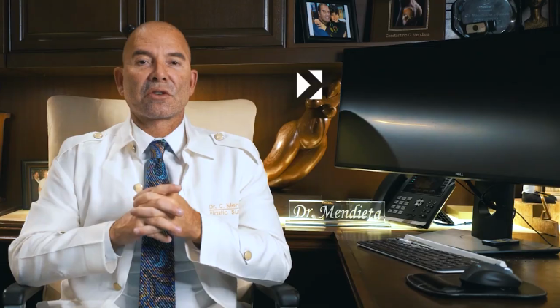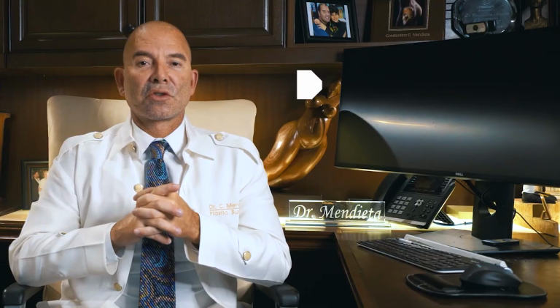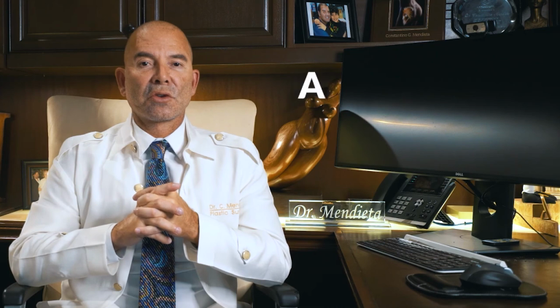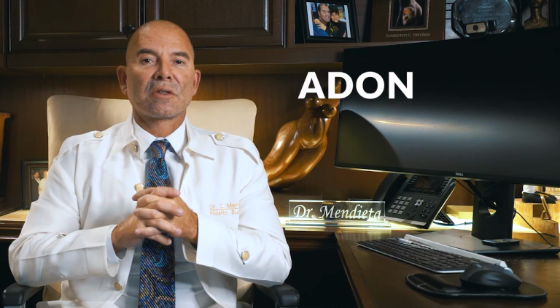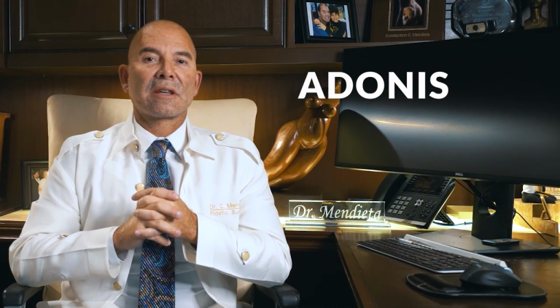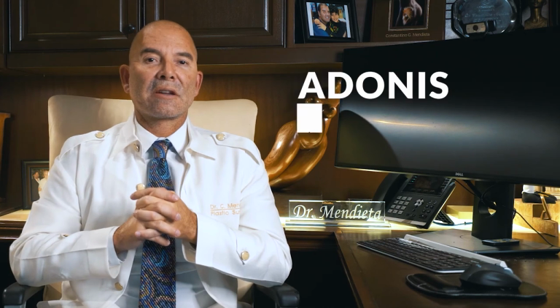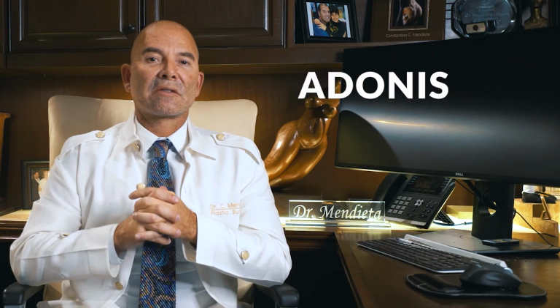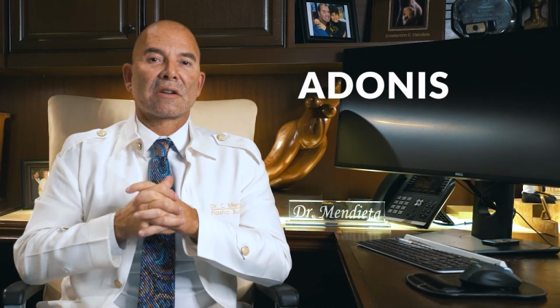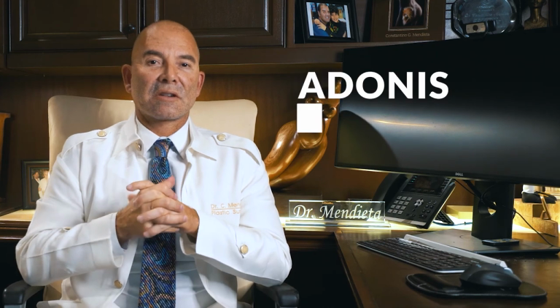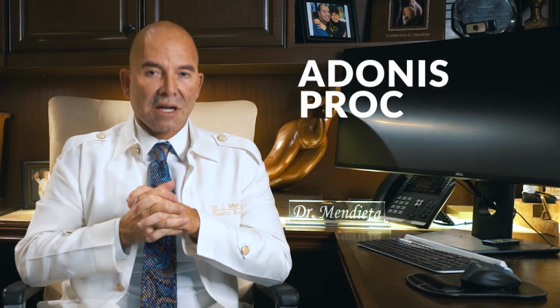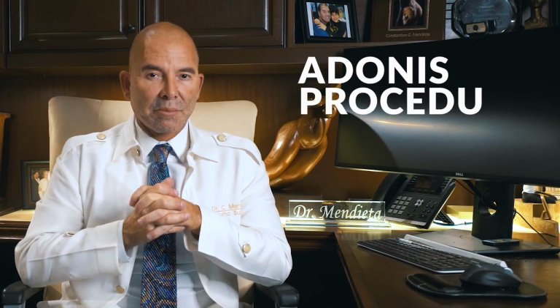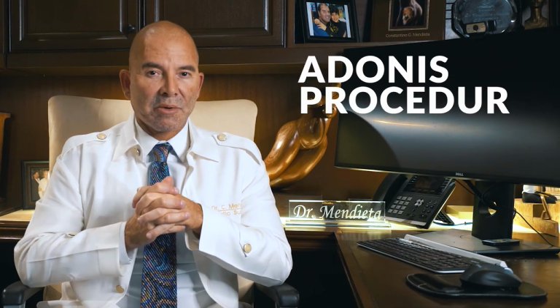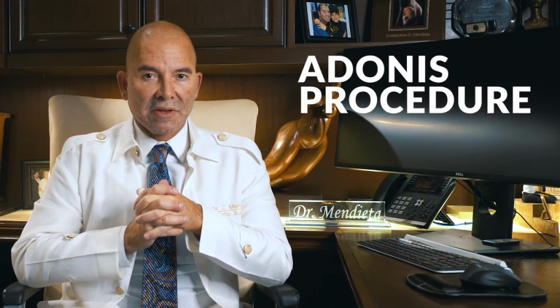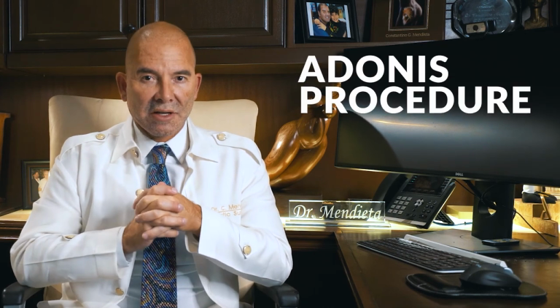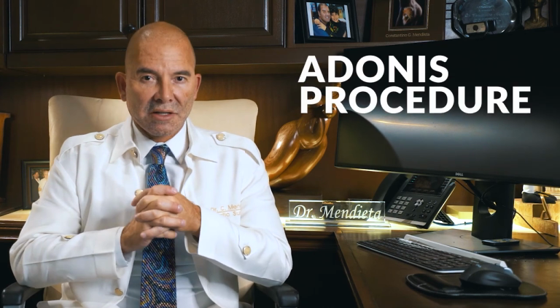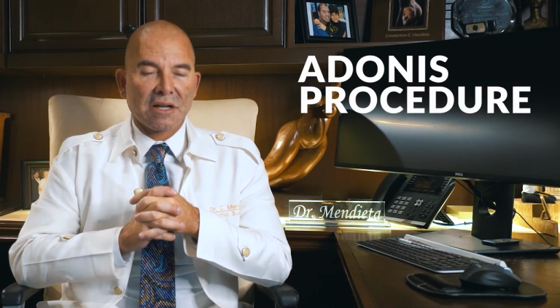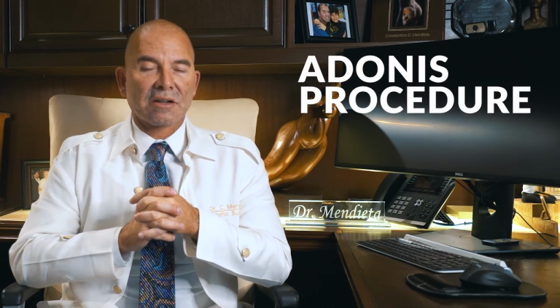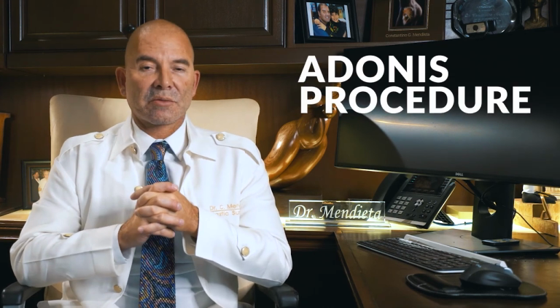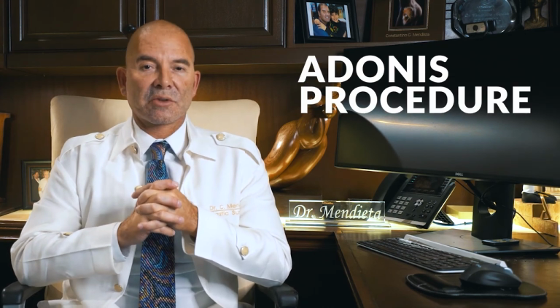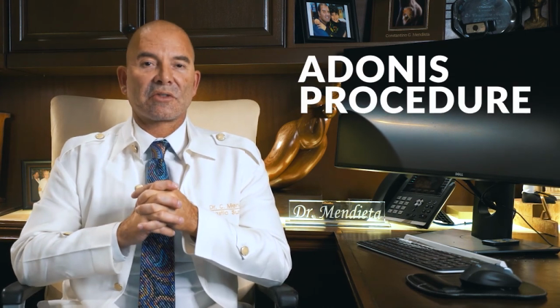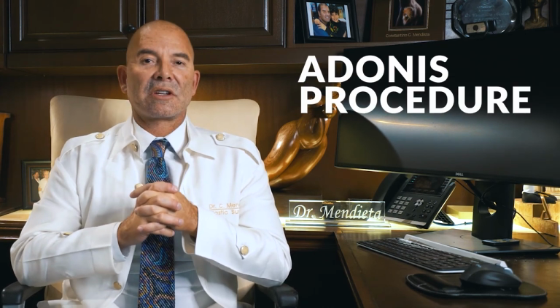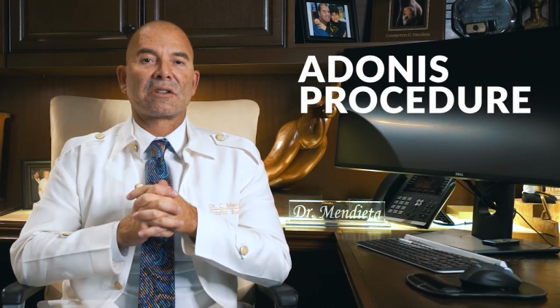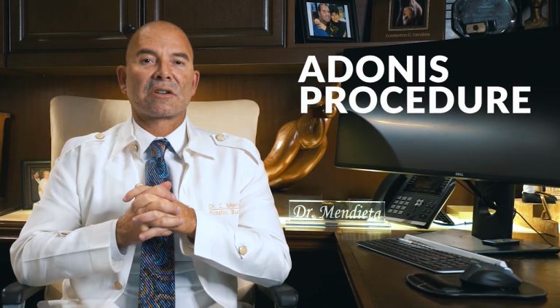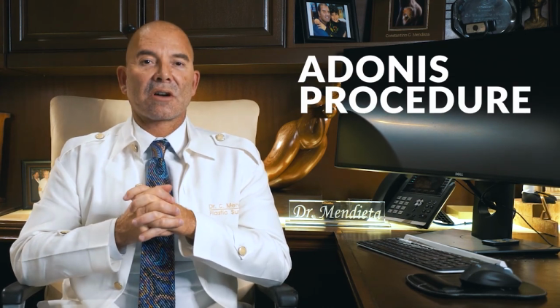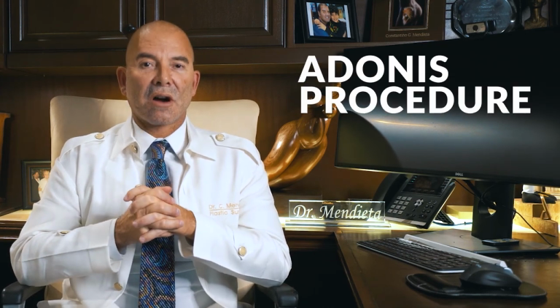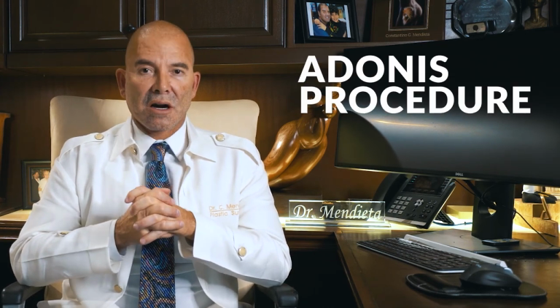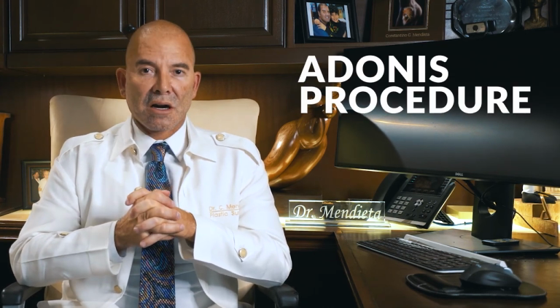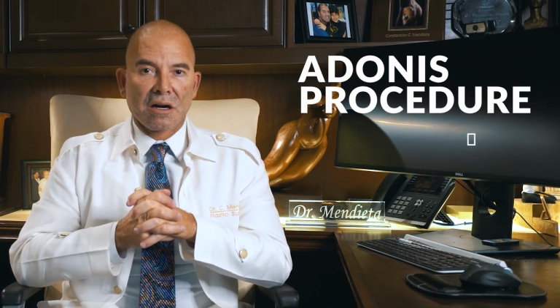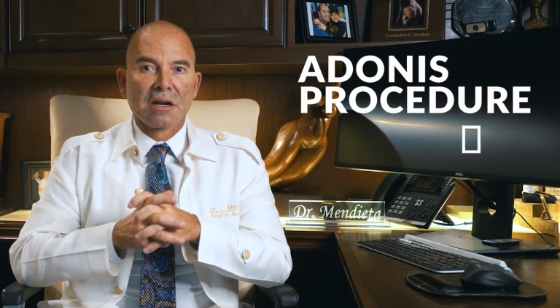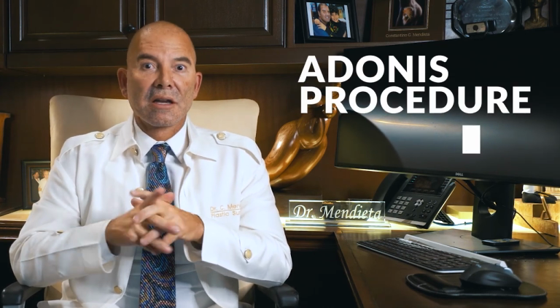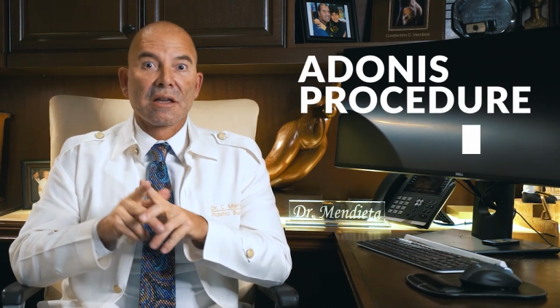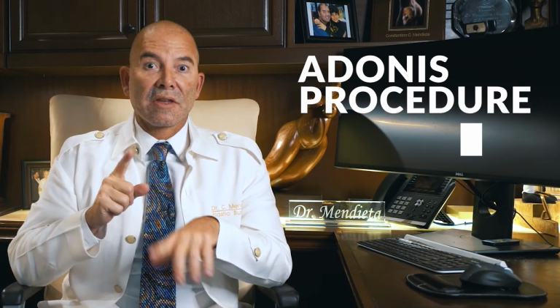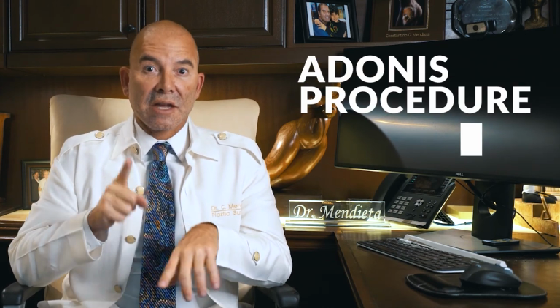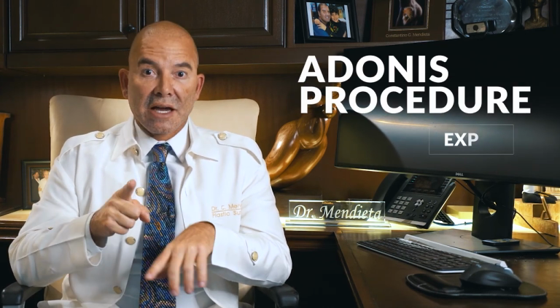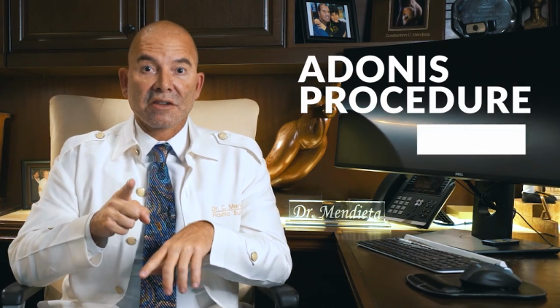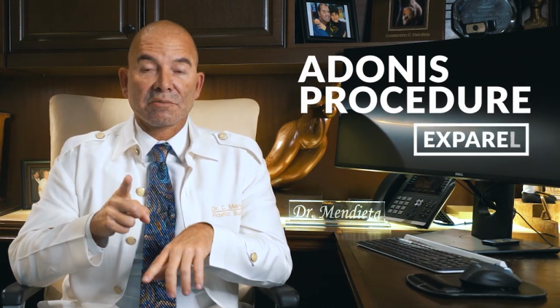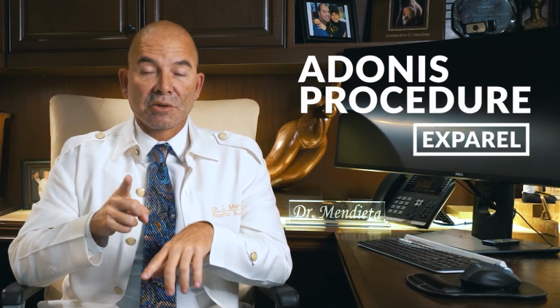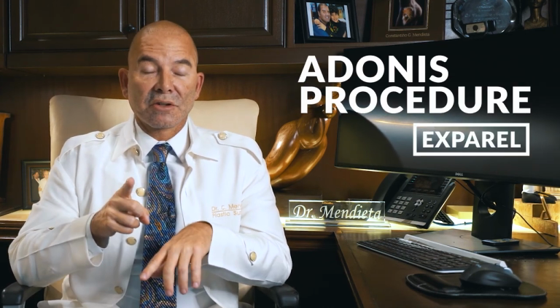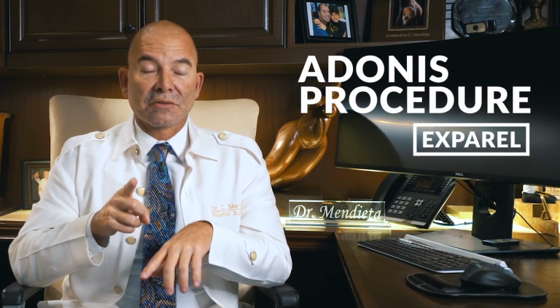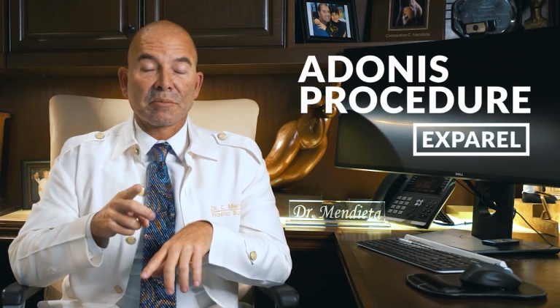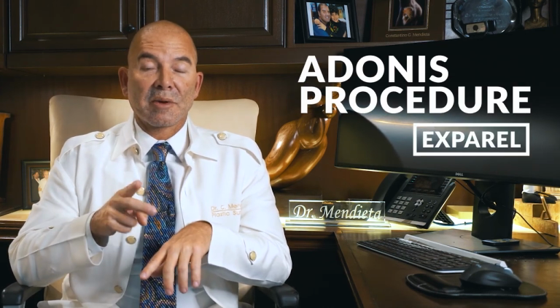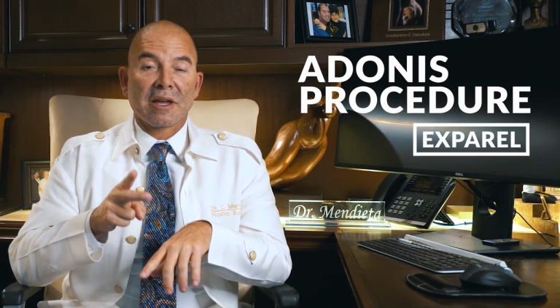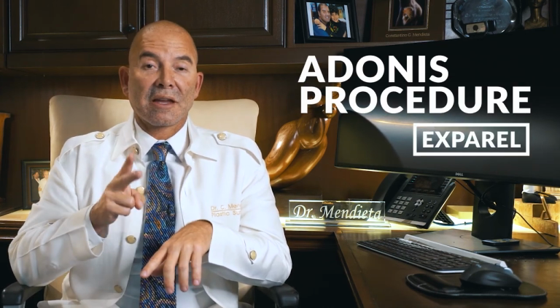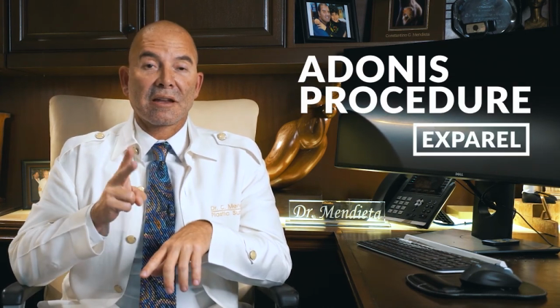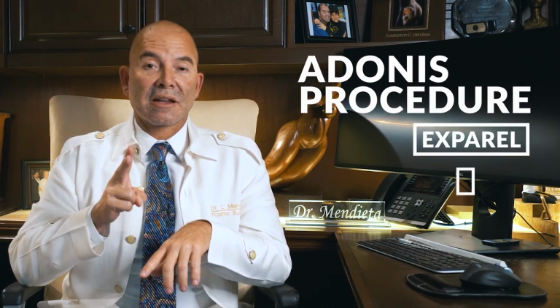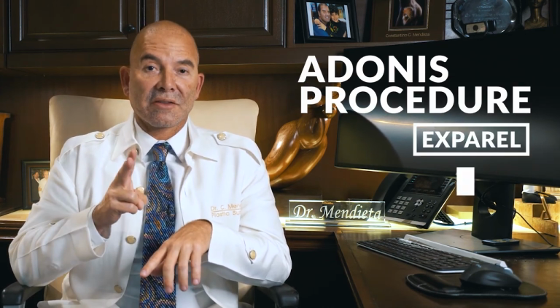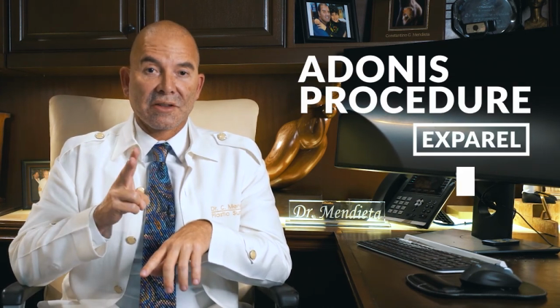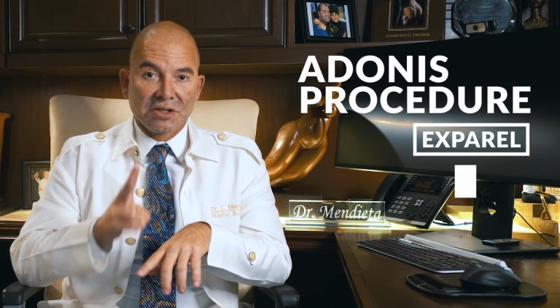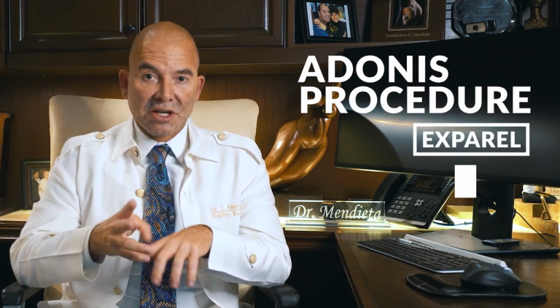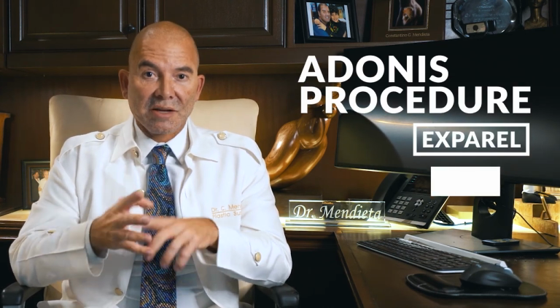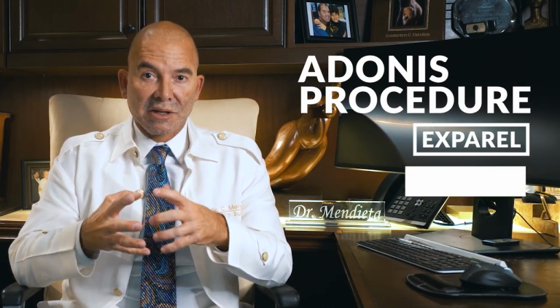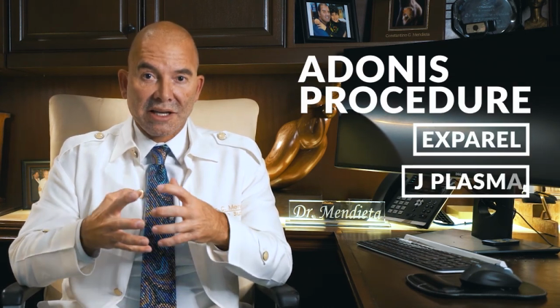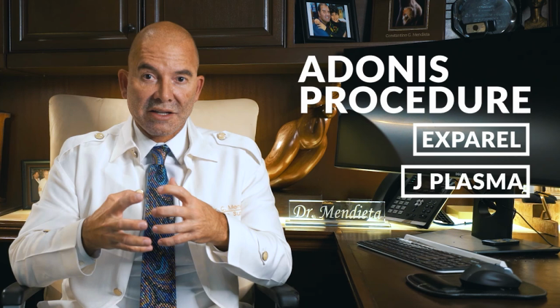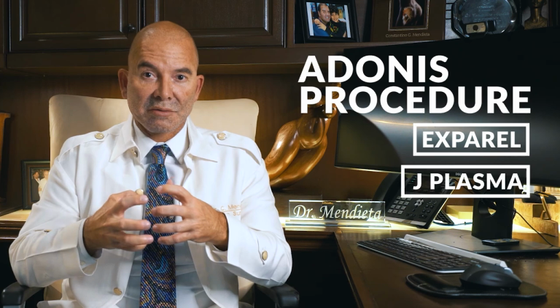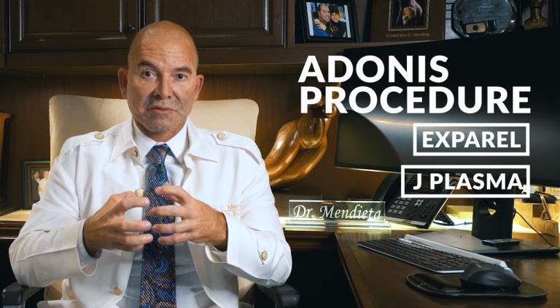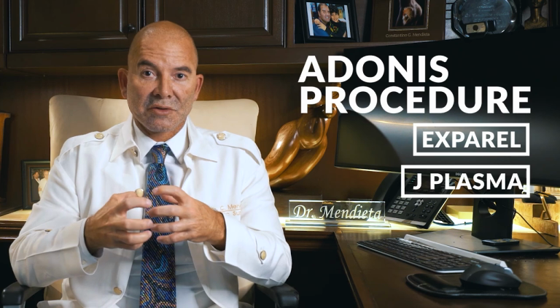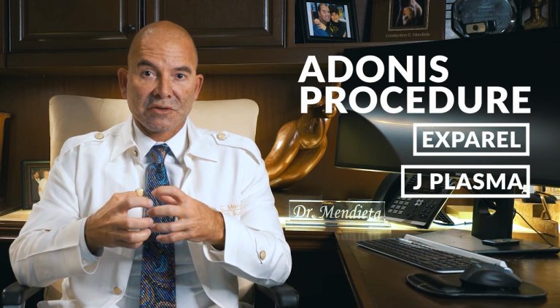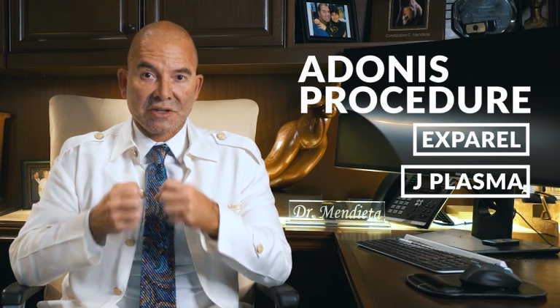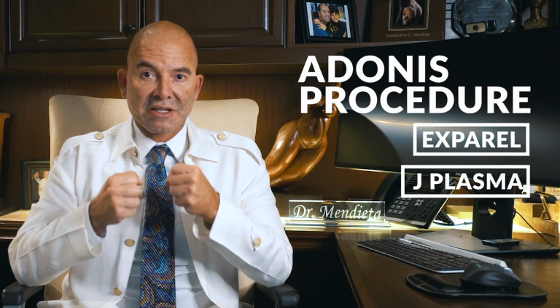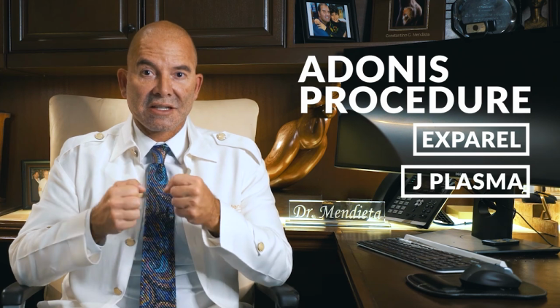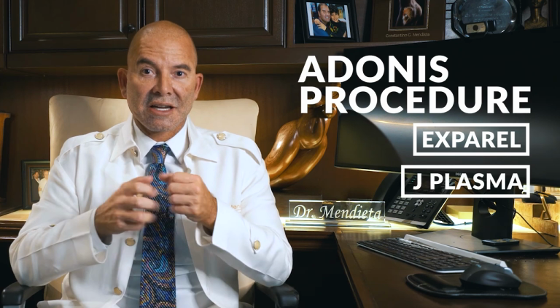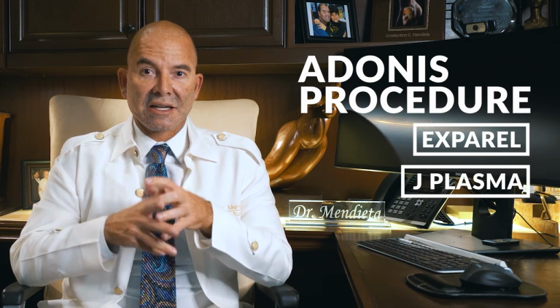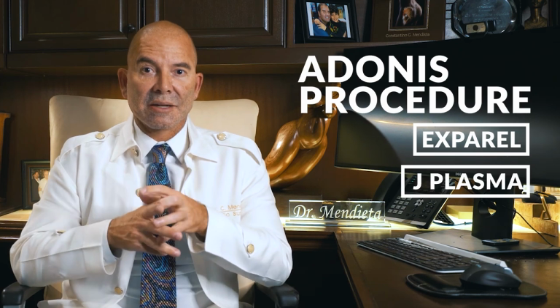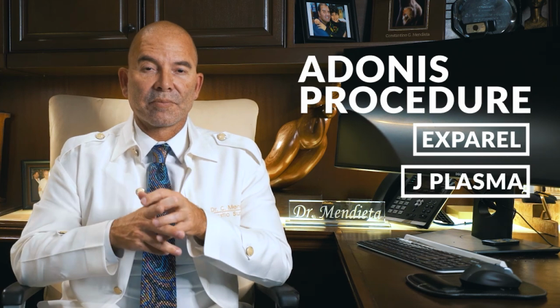So the two things on top of the Adonis procedure are the expiryl for pain and the J Plasma for skin tightening.